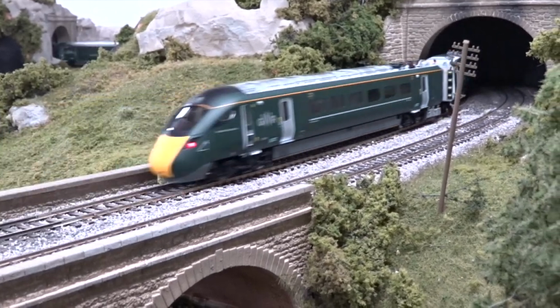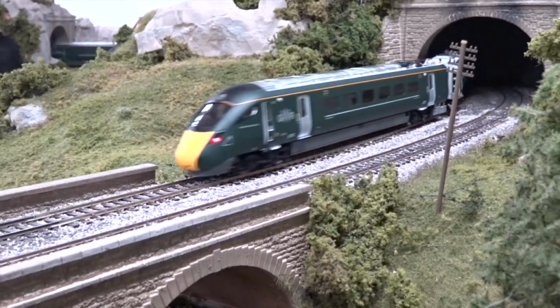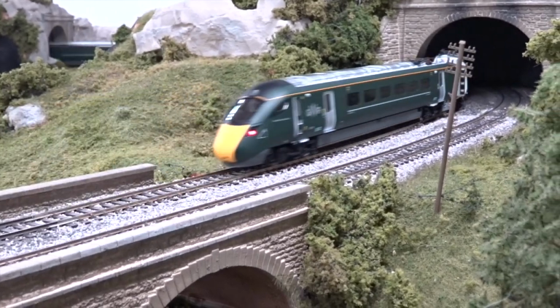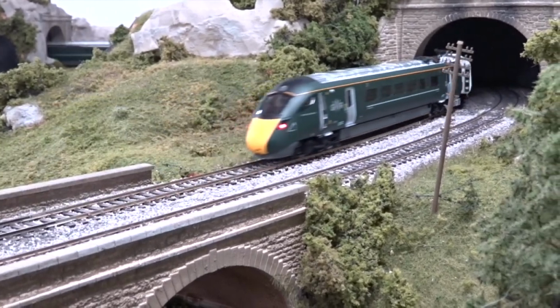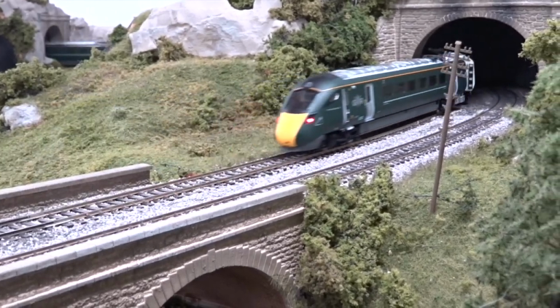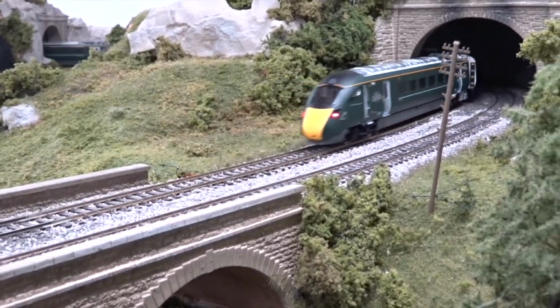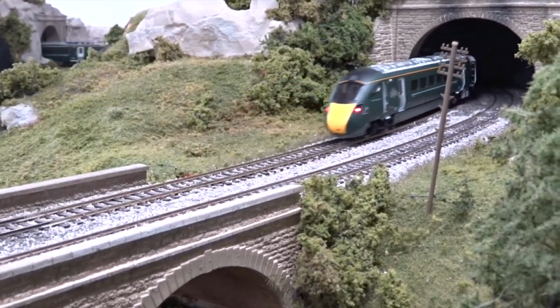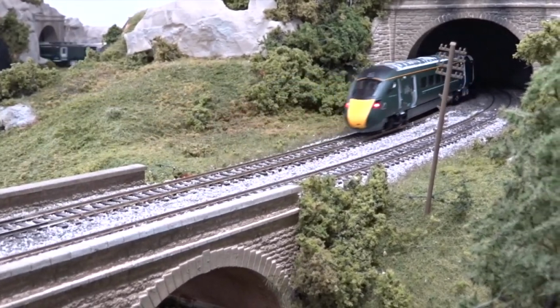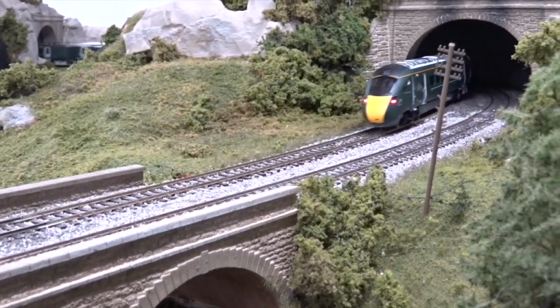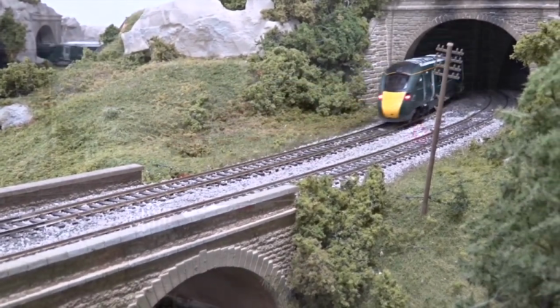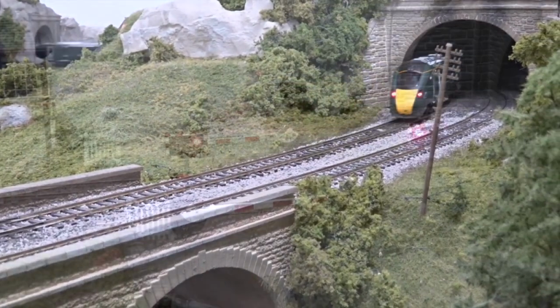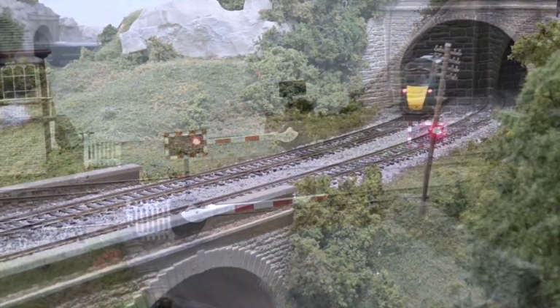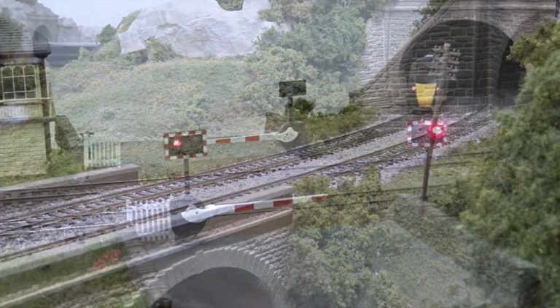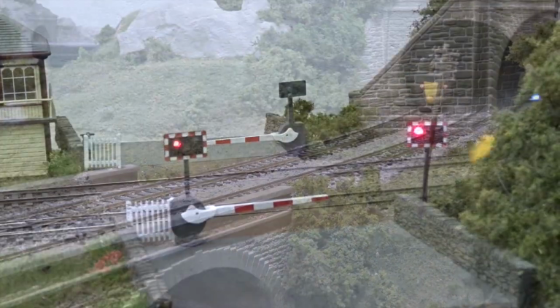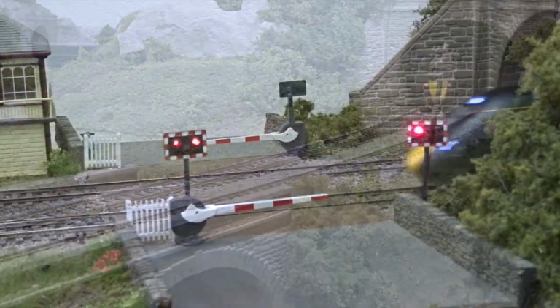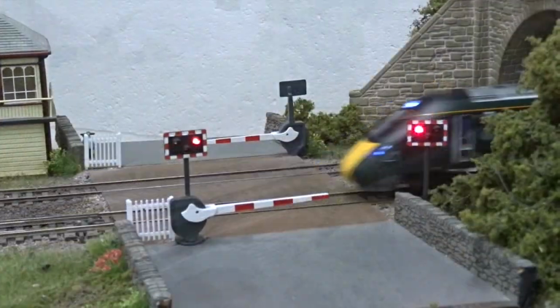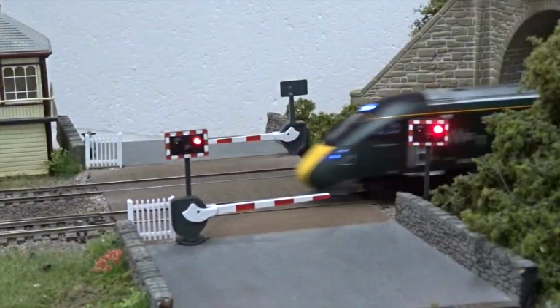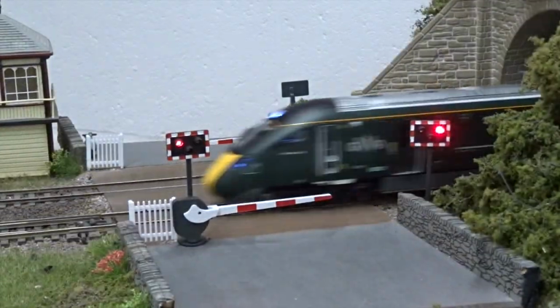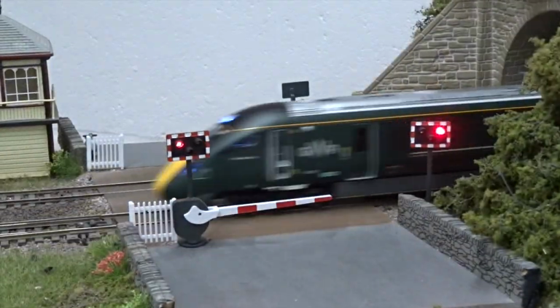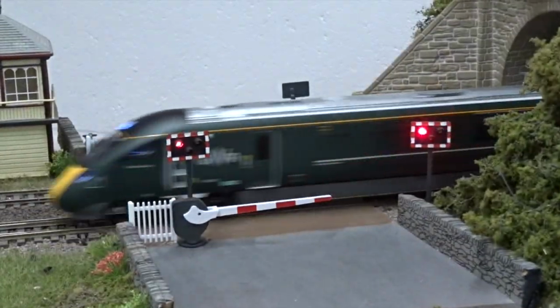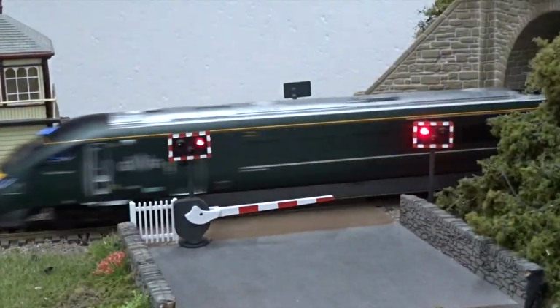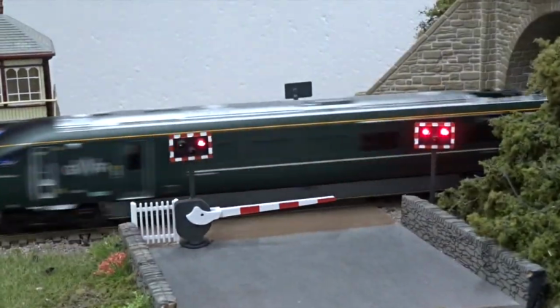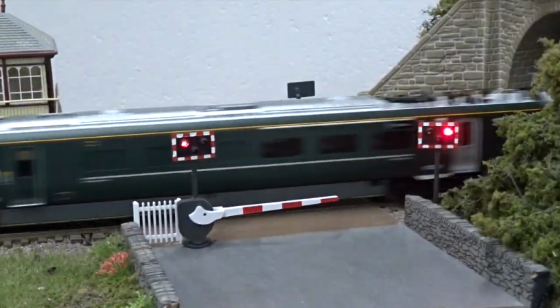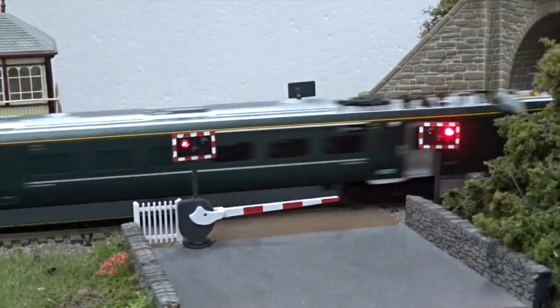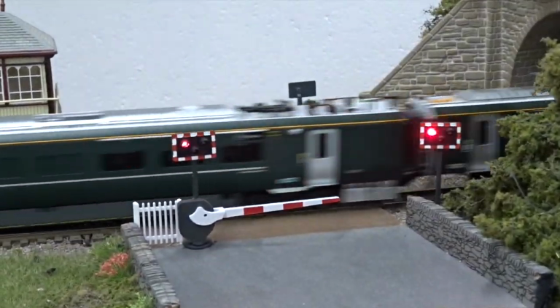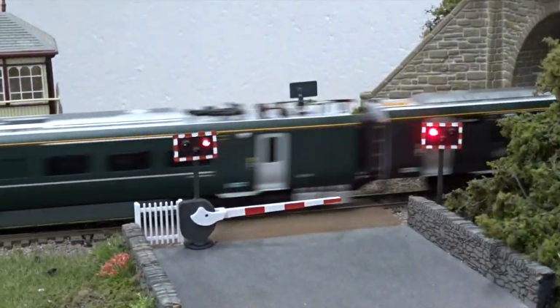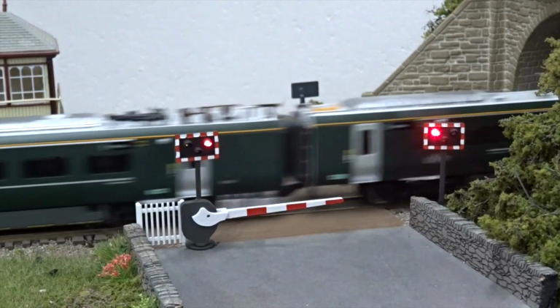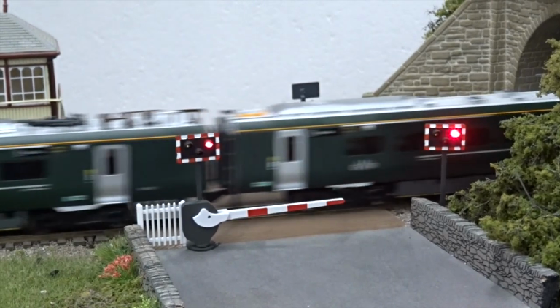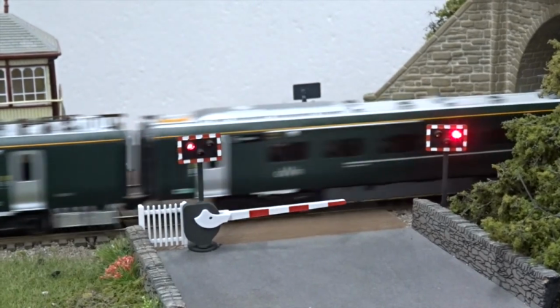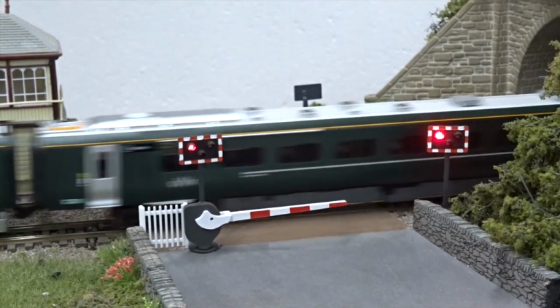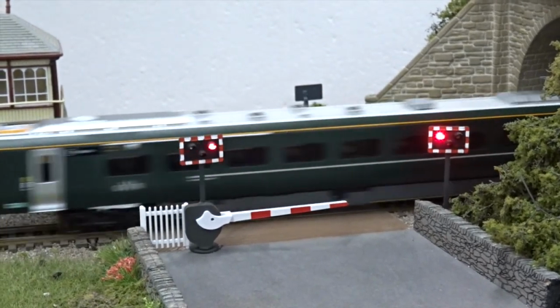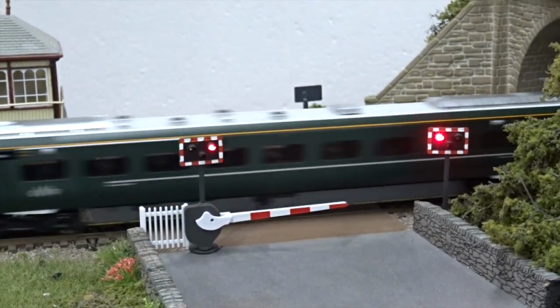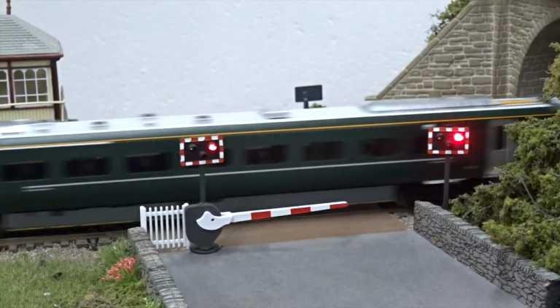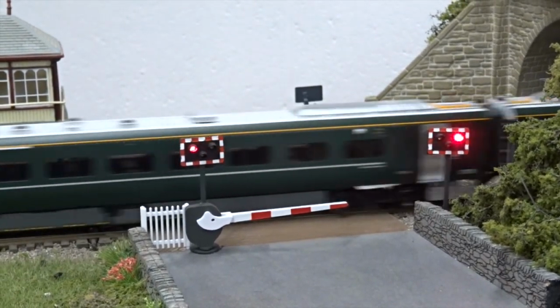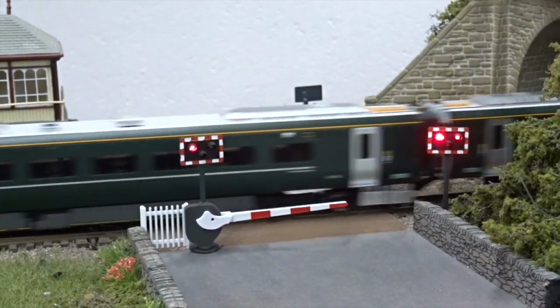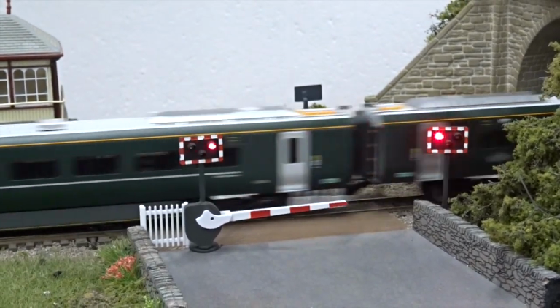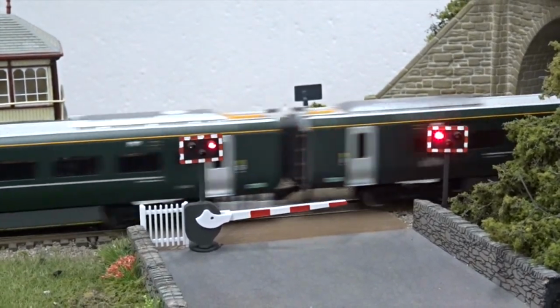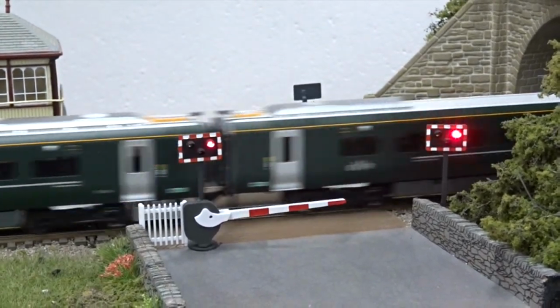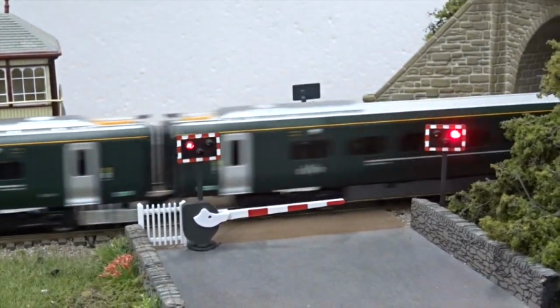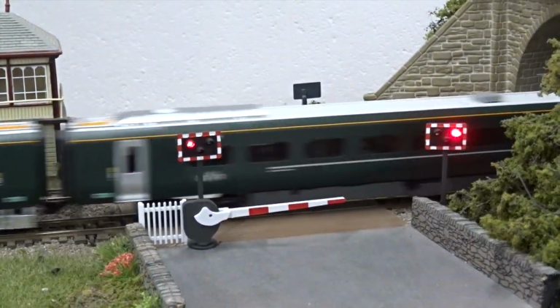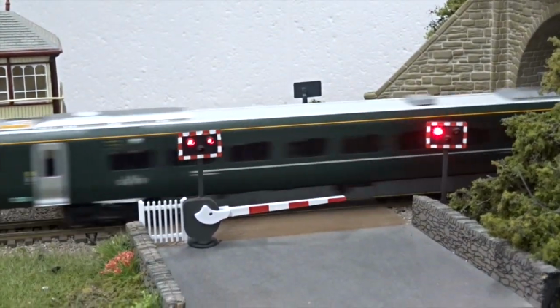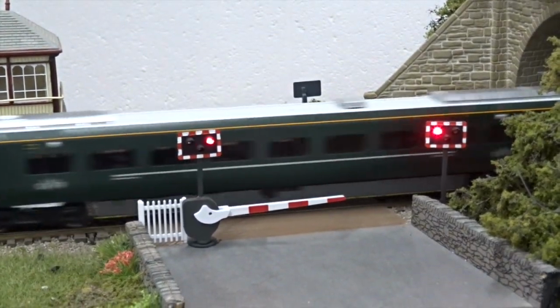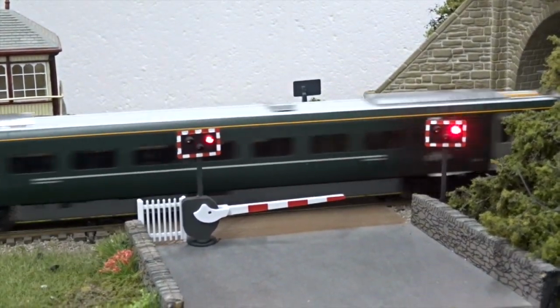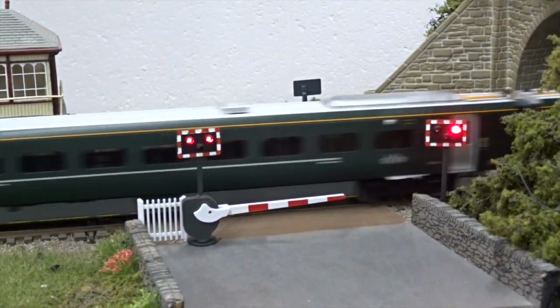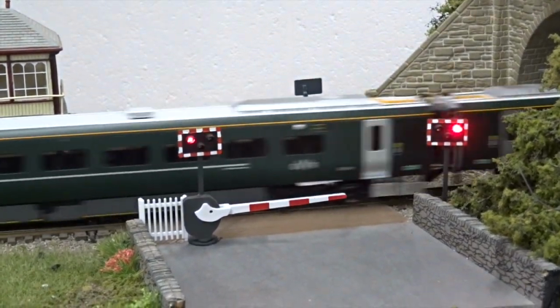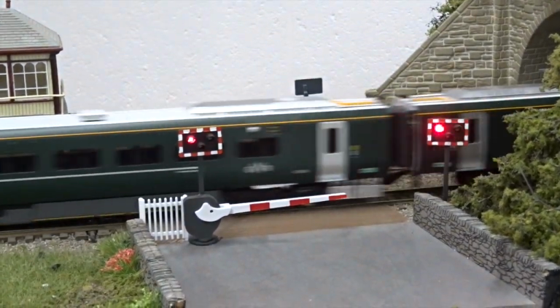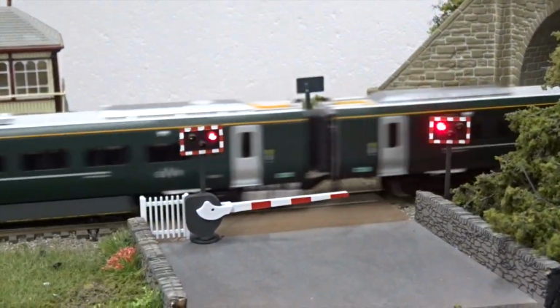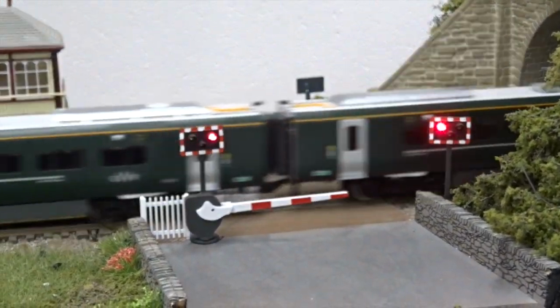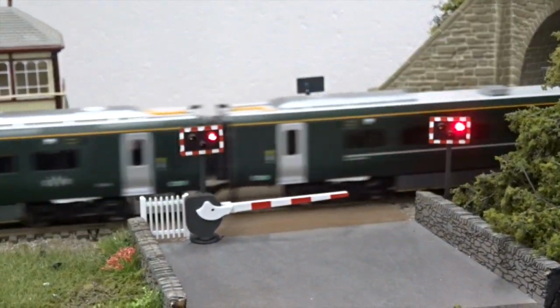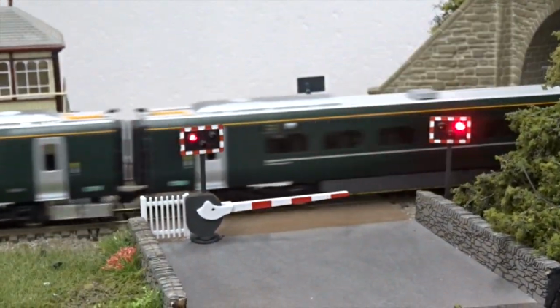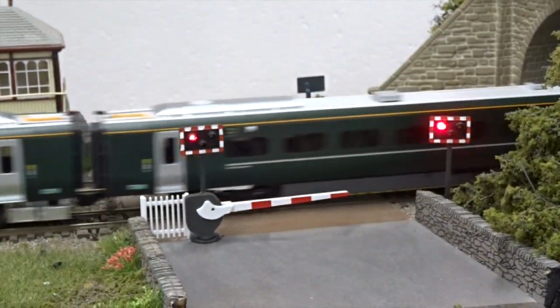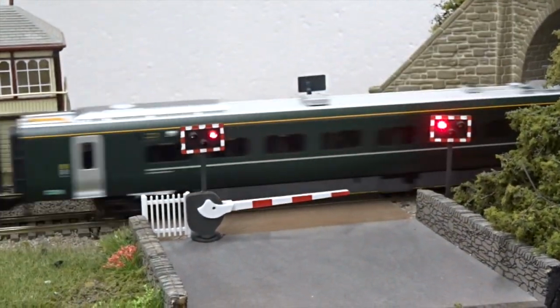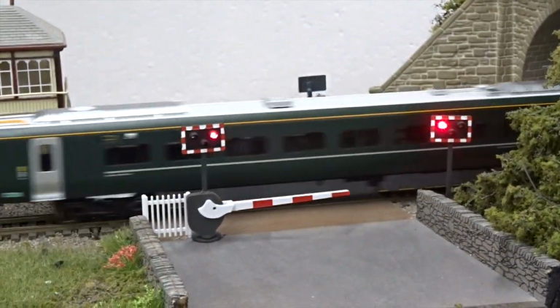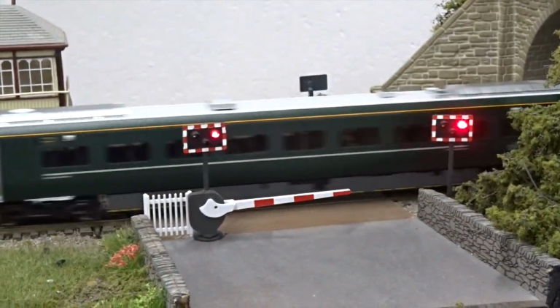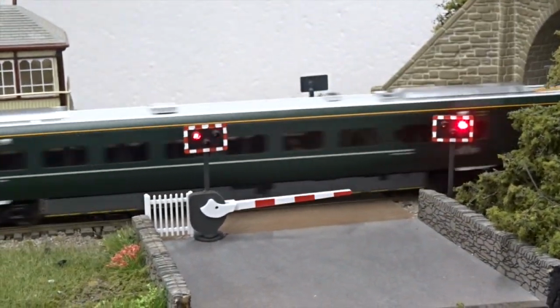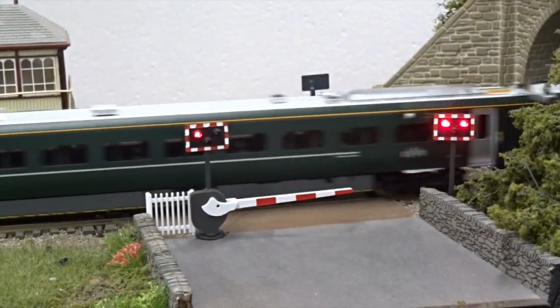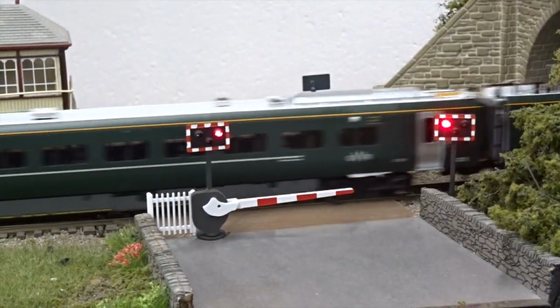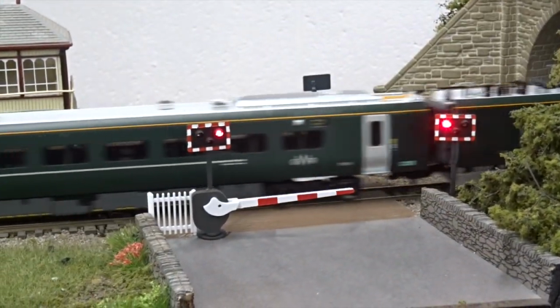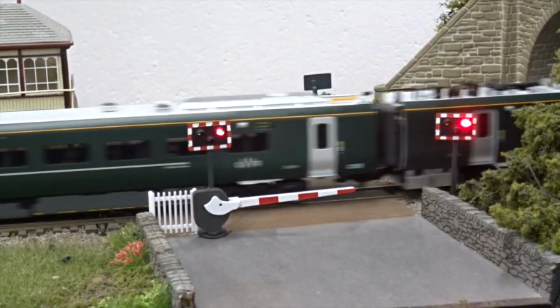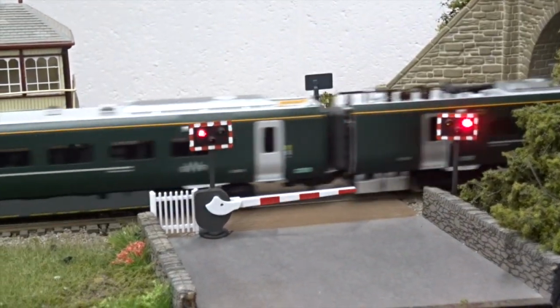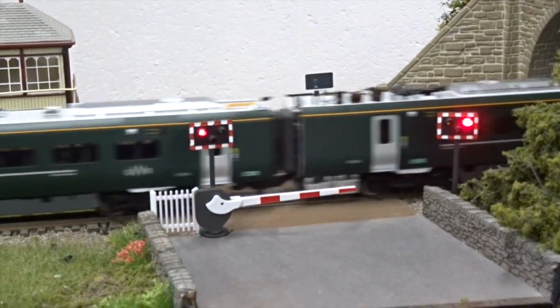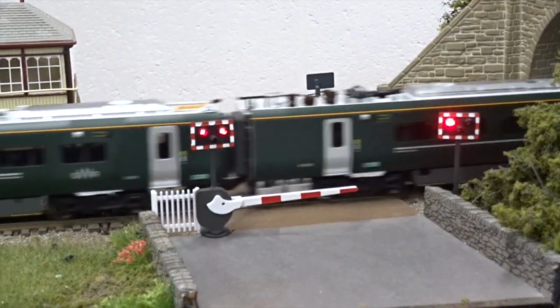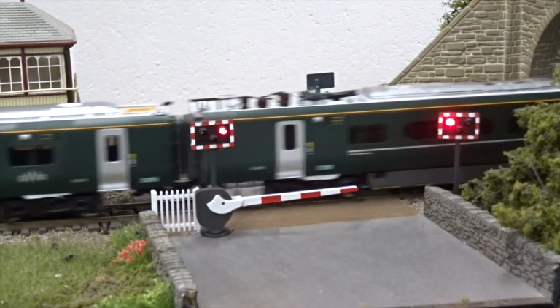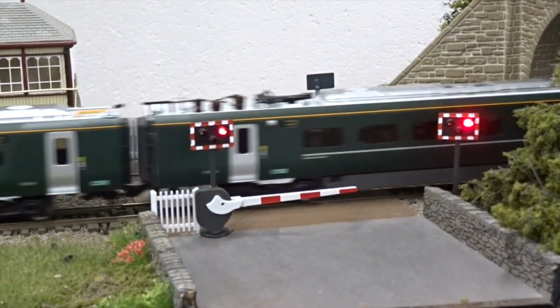Read the full review on Hornby's new 00-gauge Class 800 IEP in the March 2018 issue of Hornby magazine.